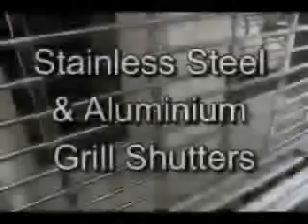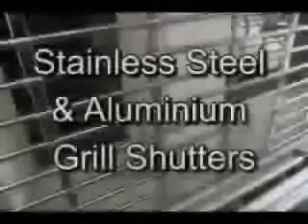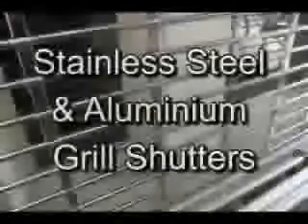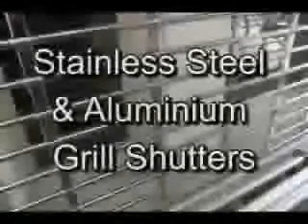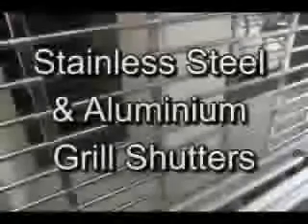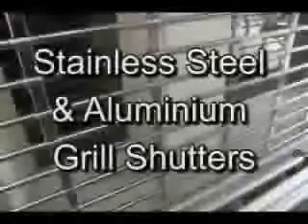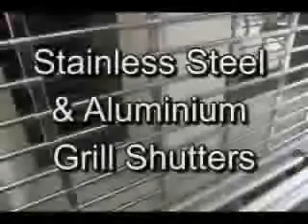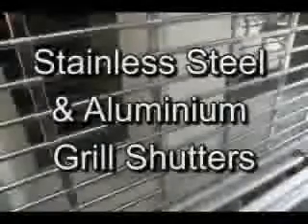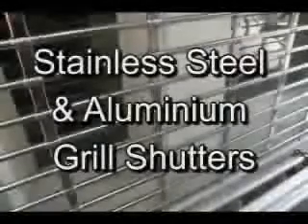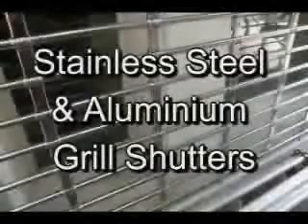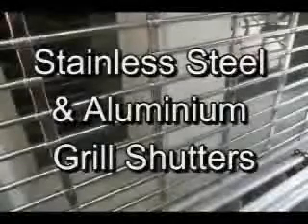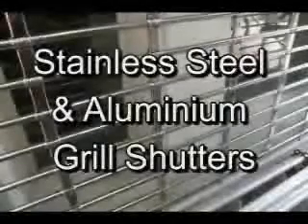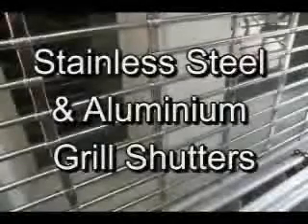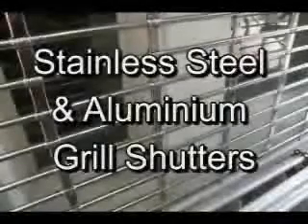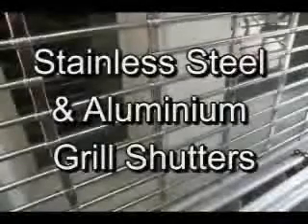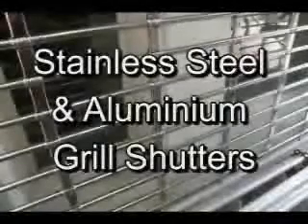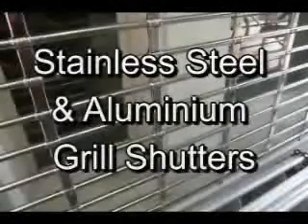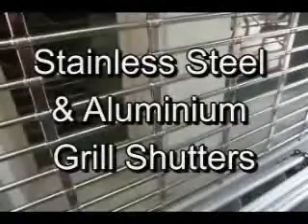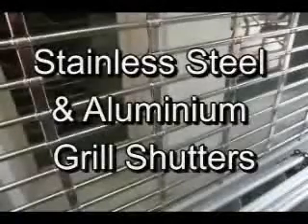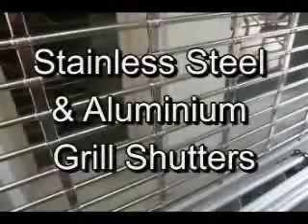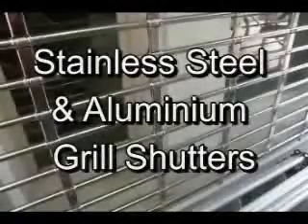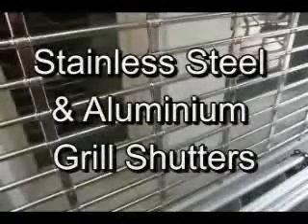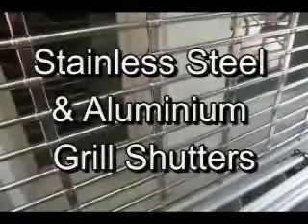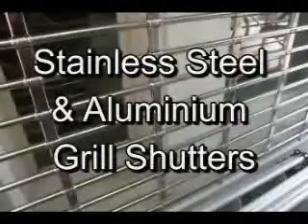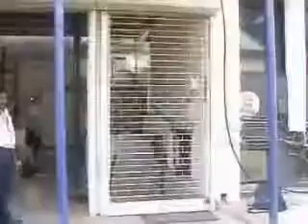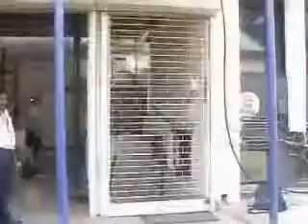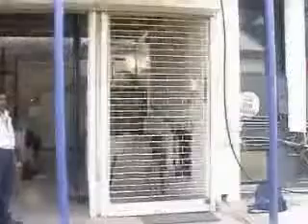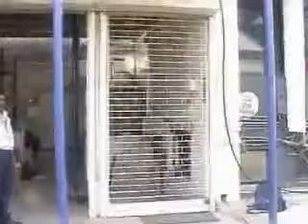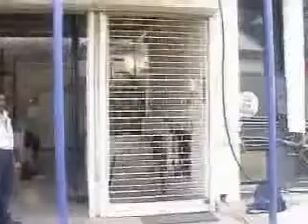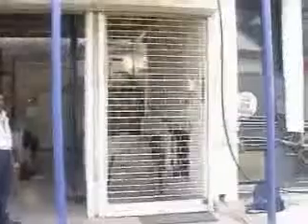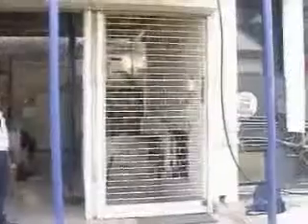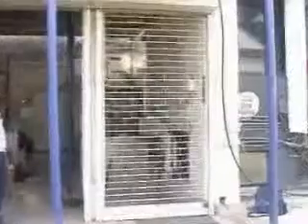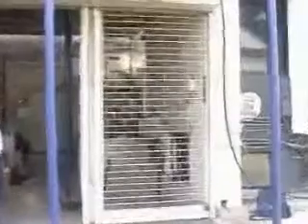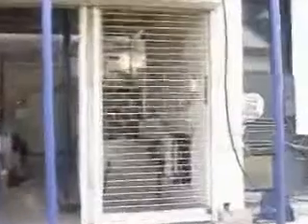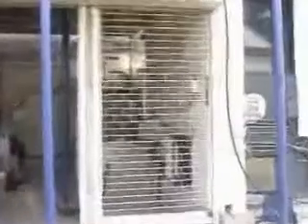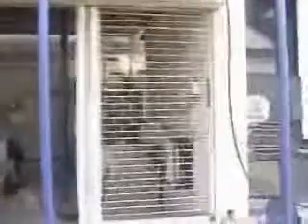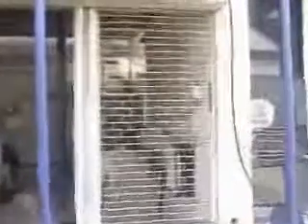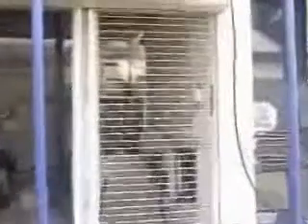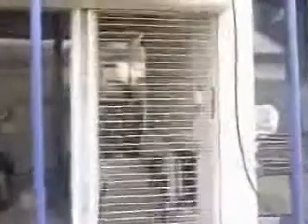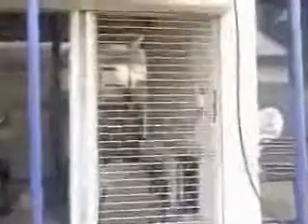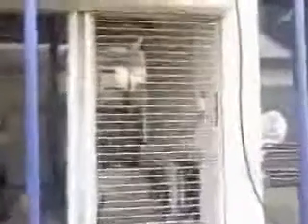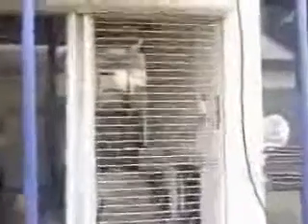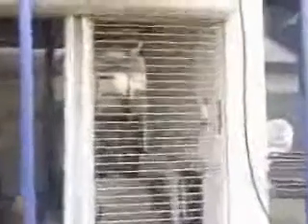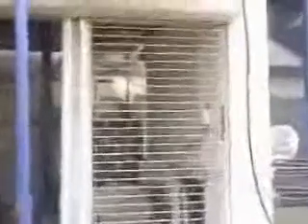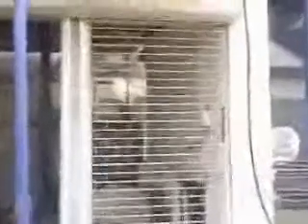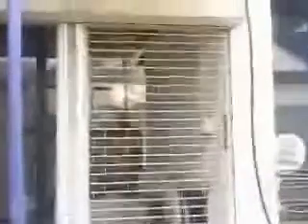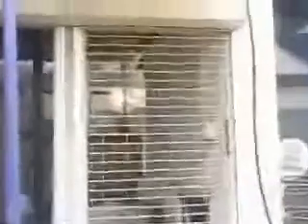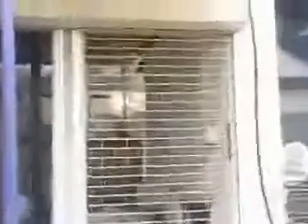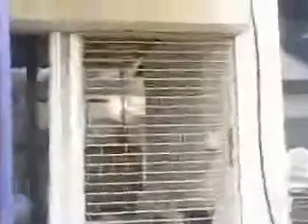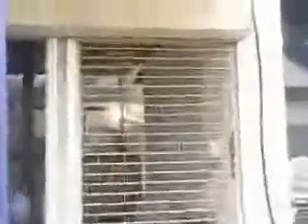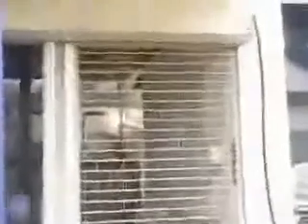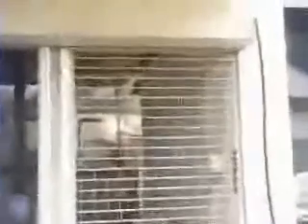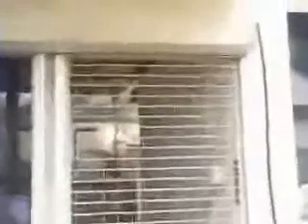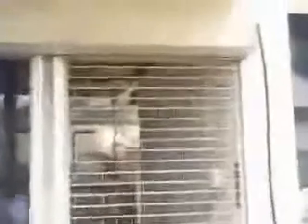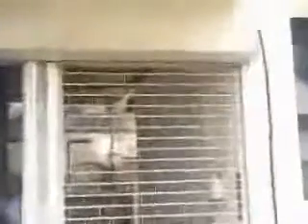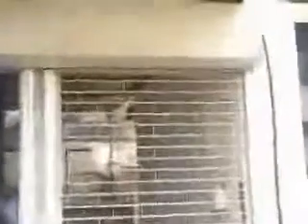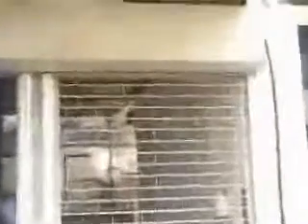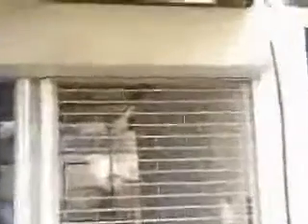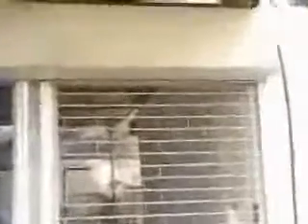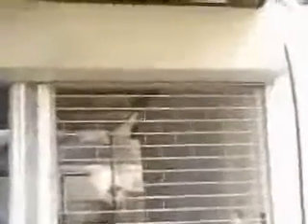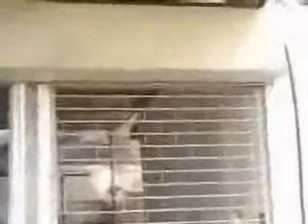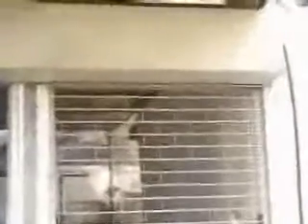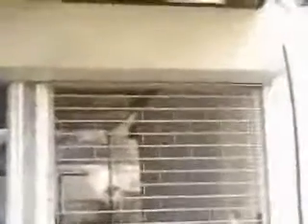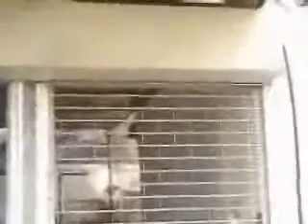Grill shutters. We also make specially designed aluminium grills too.